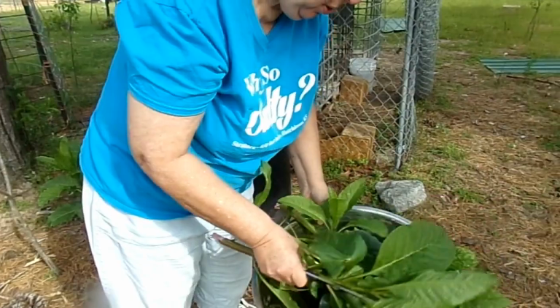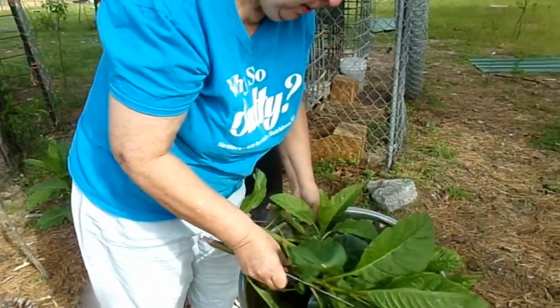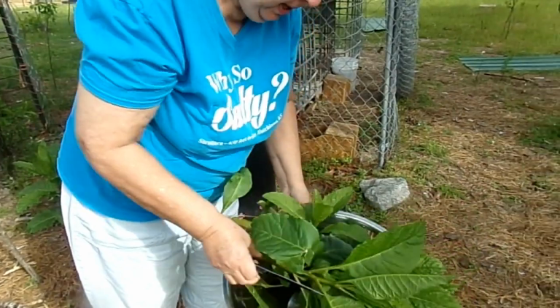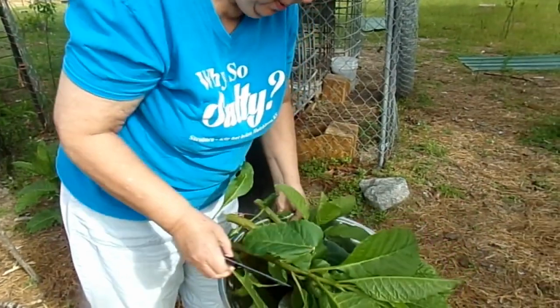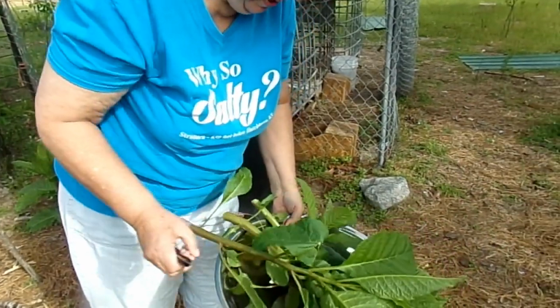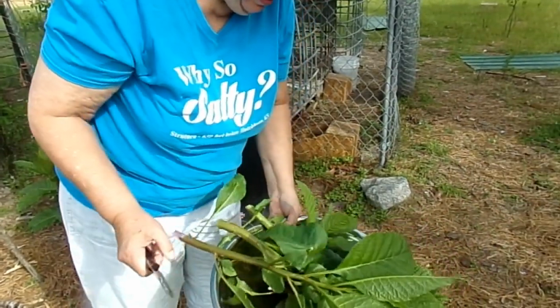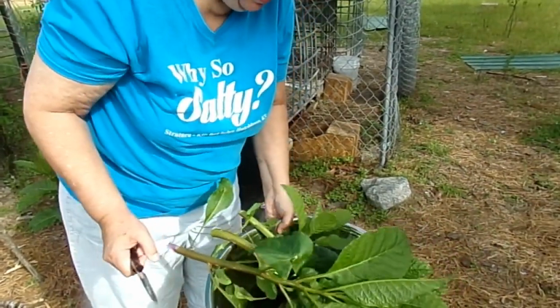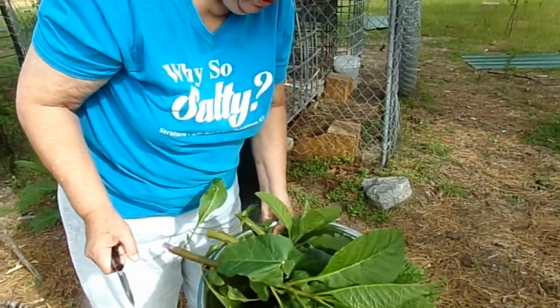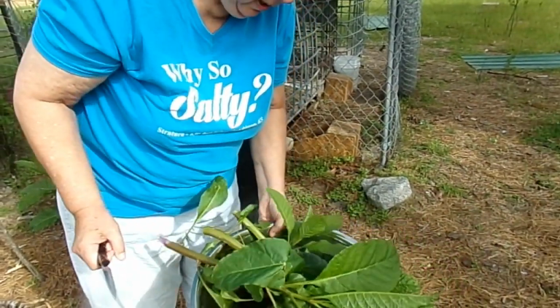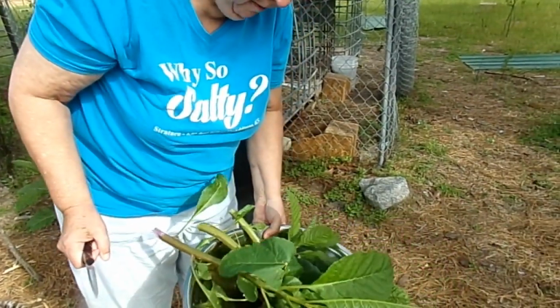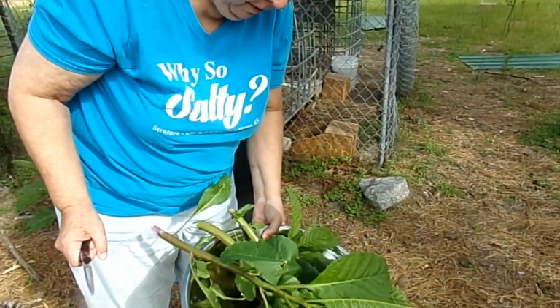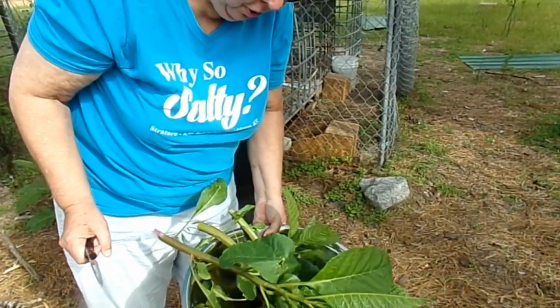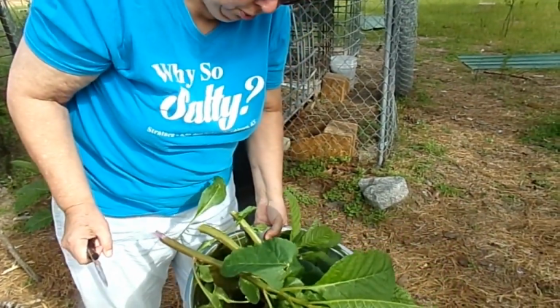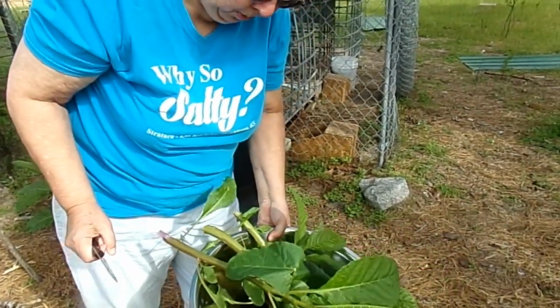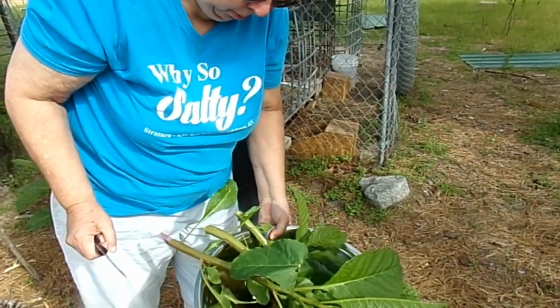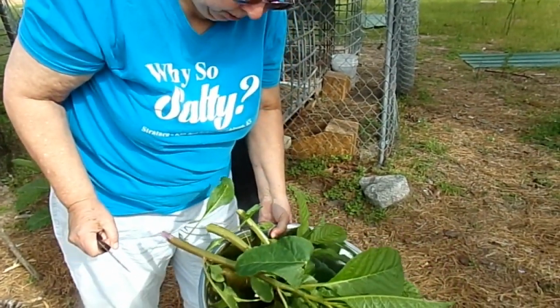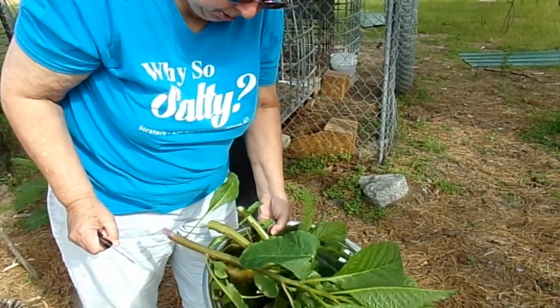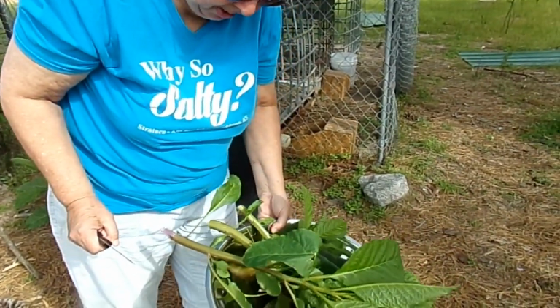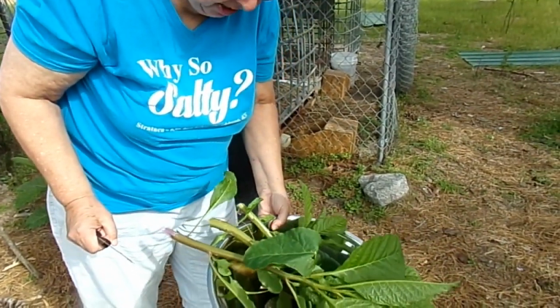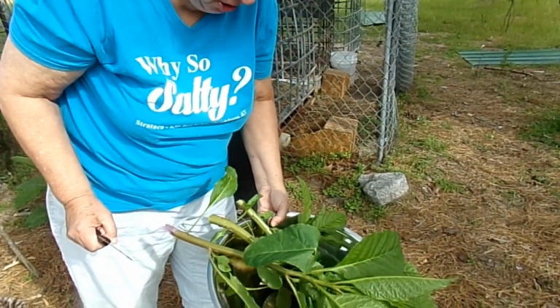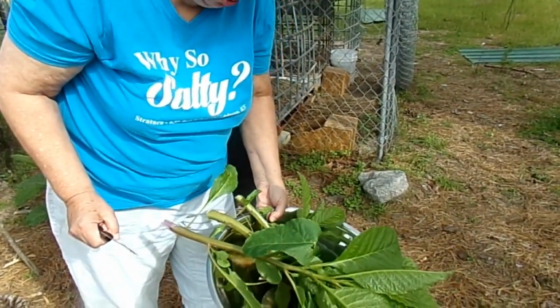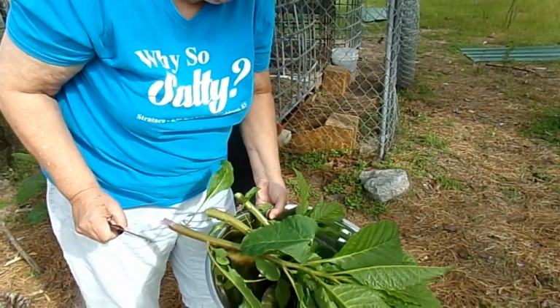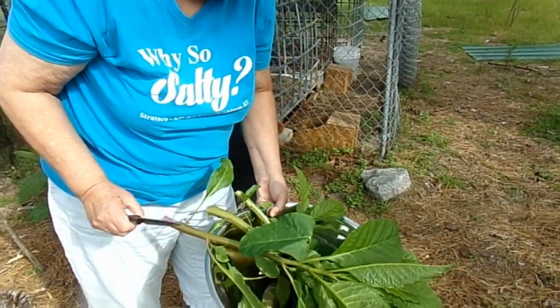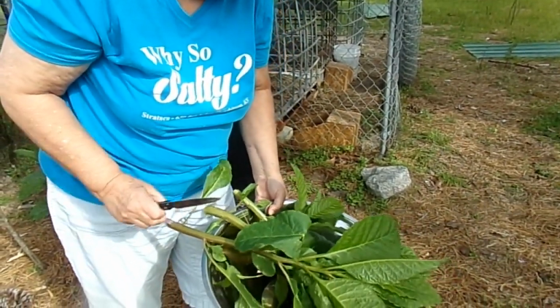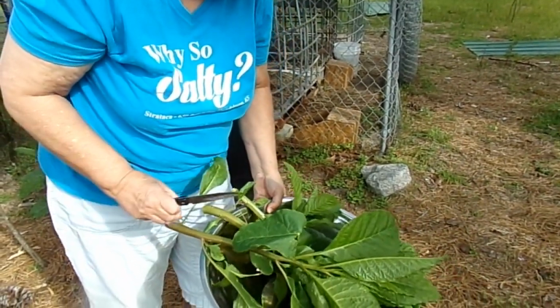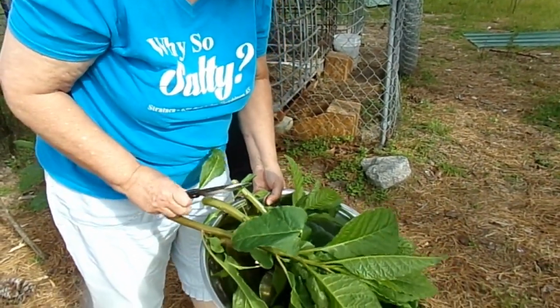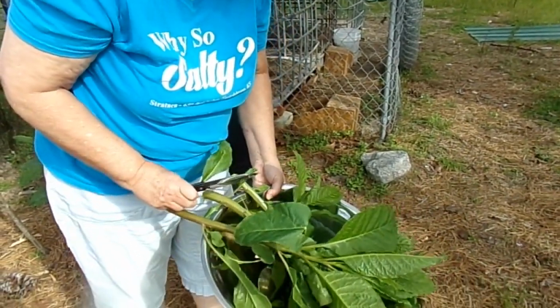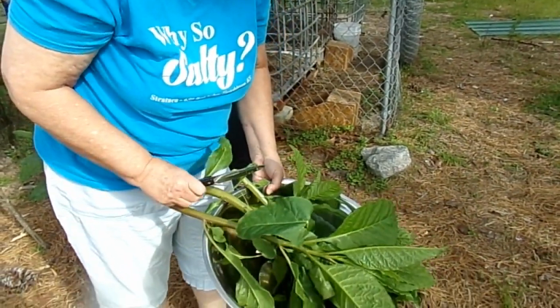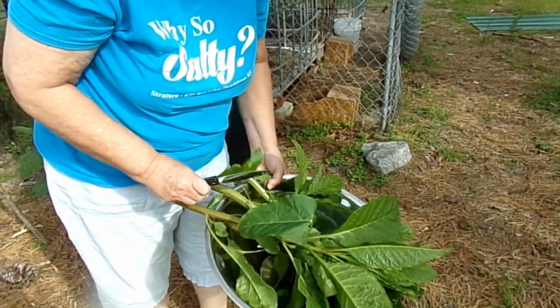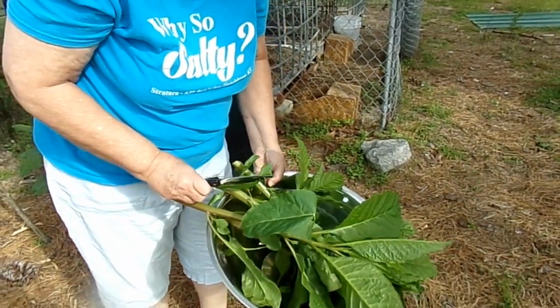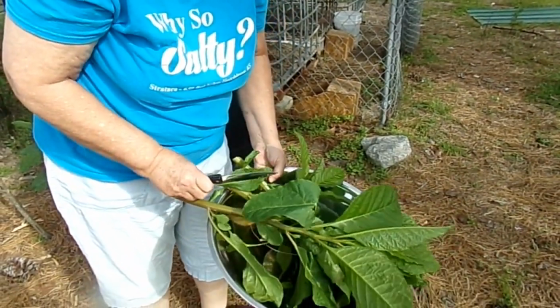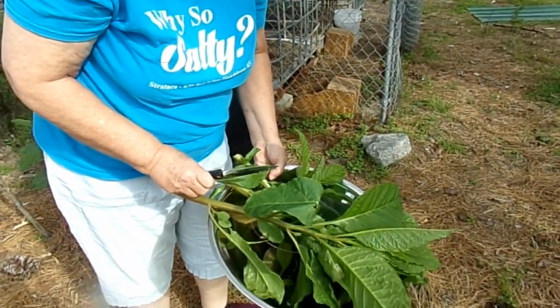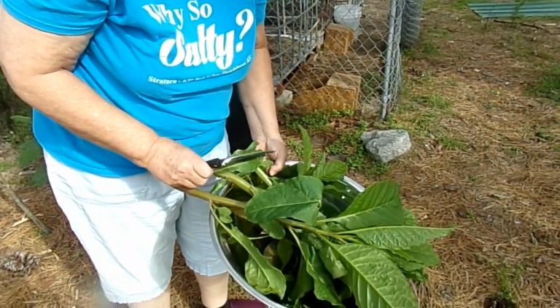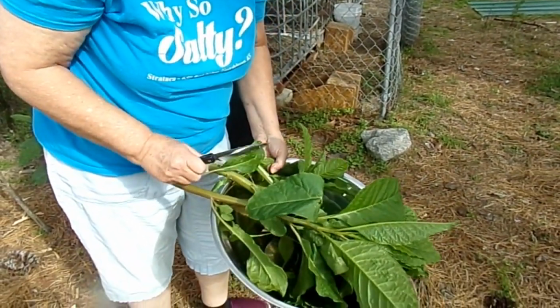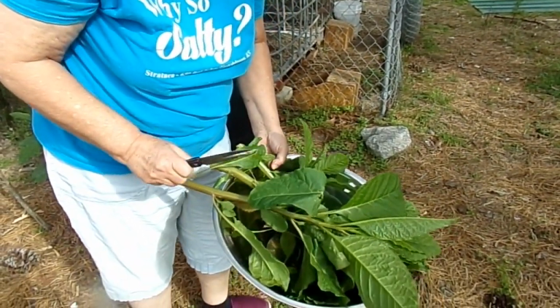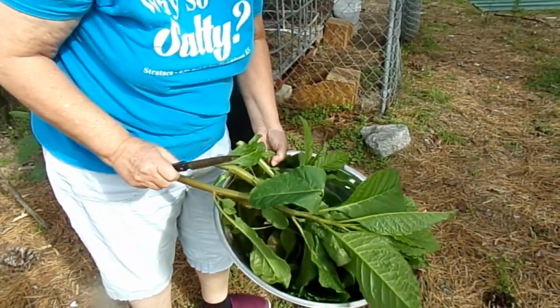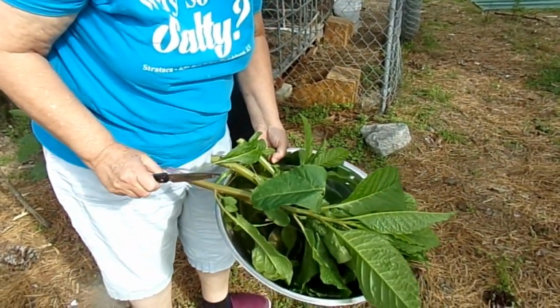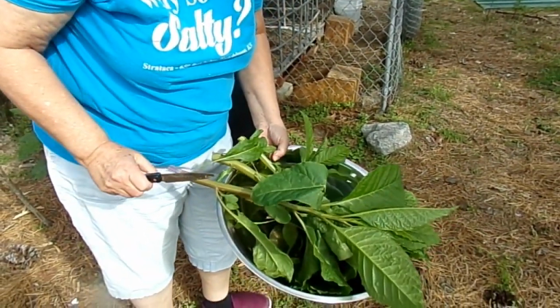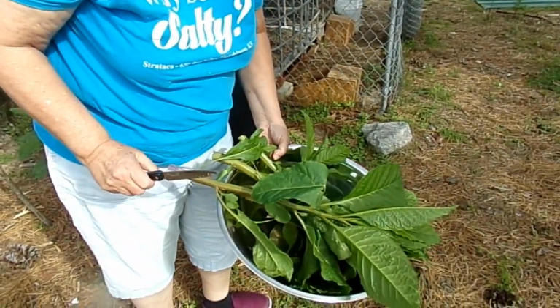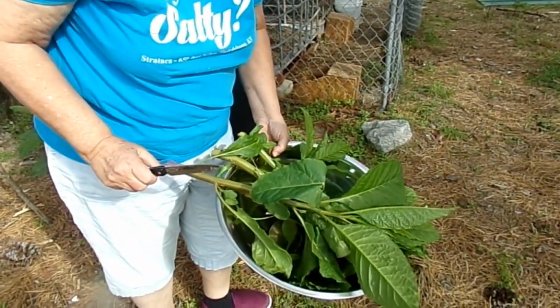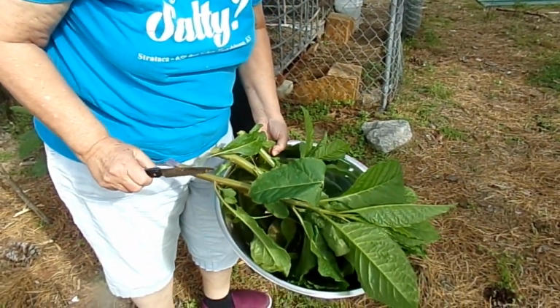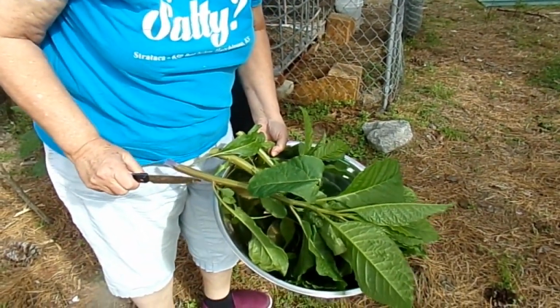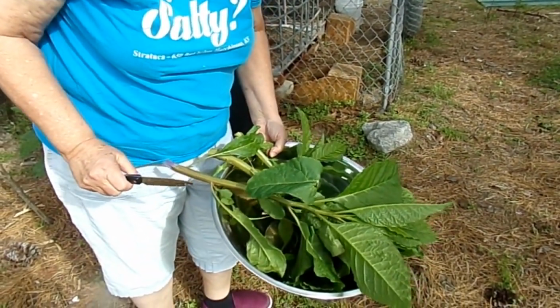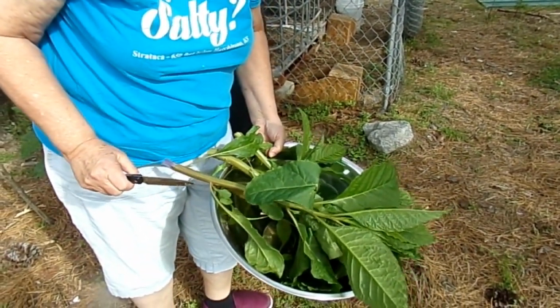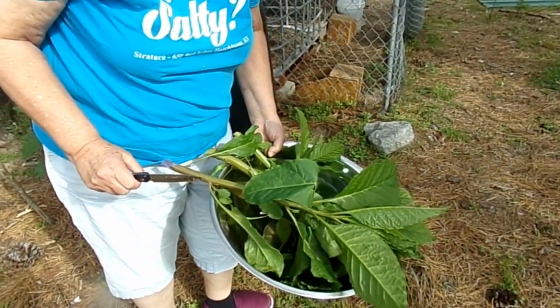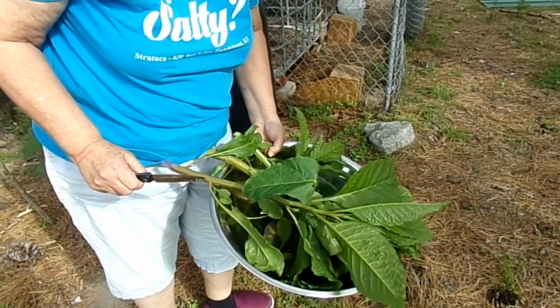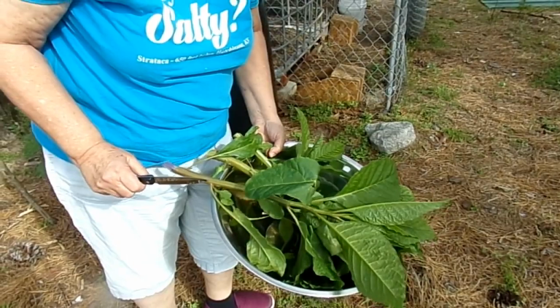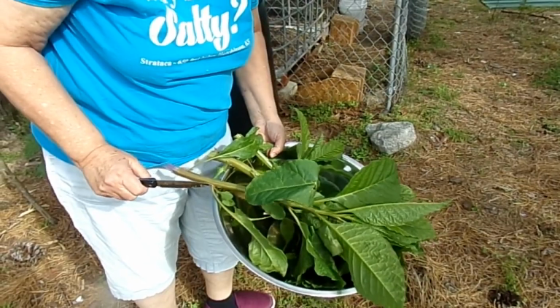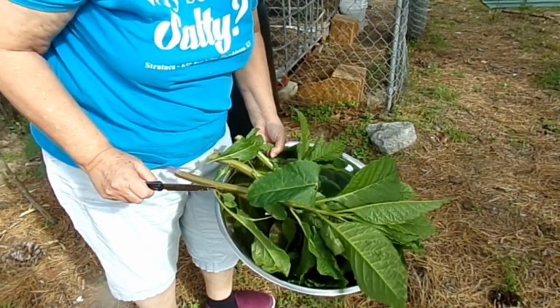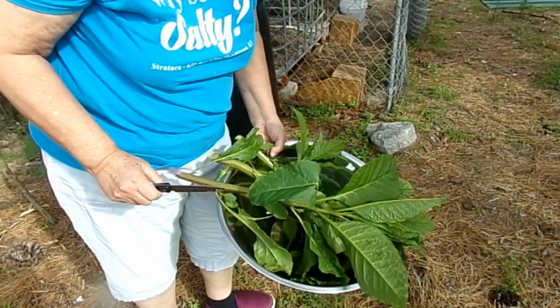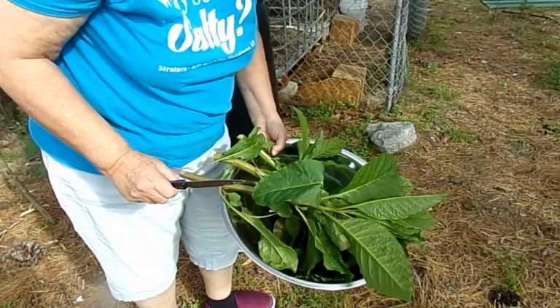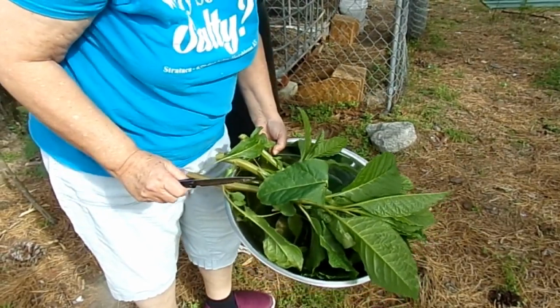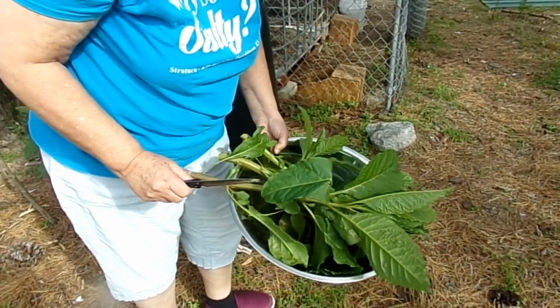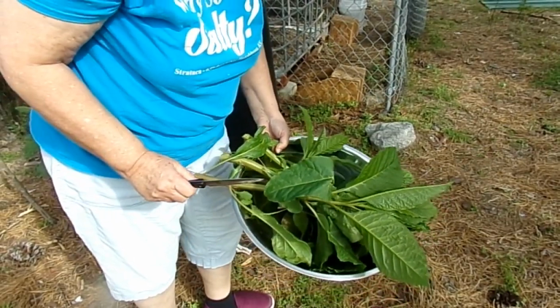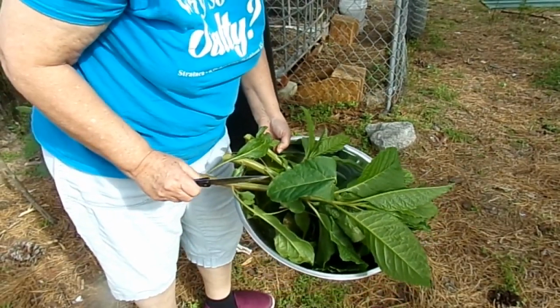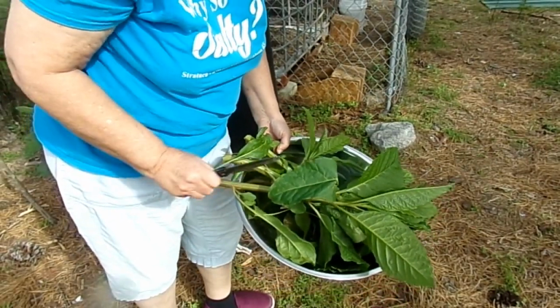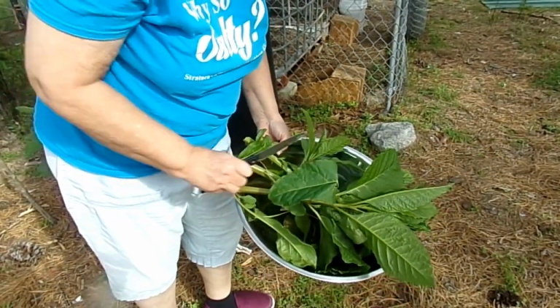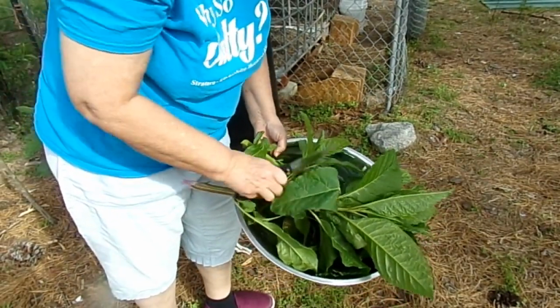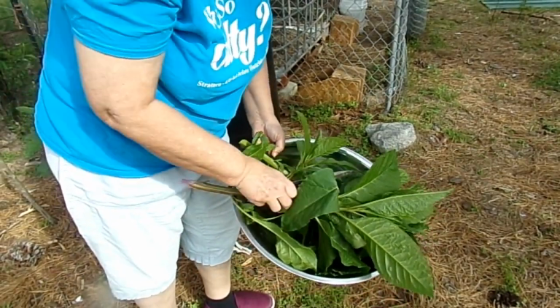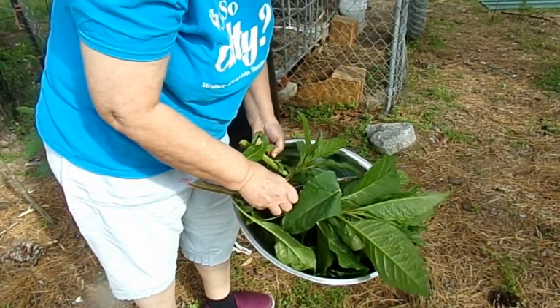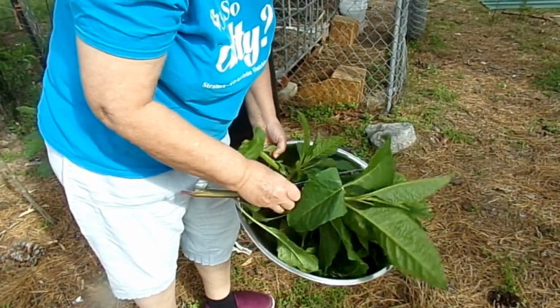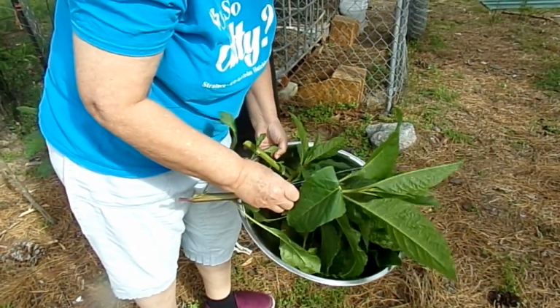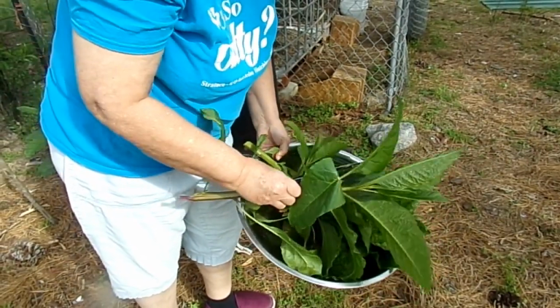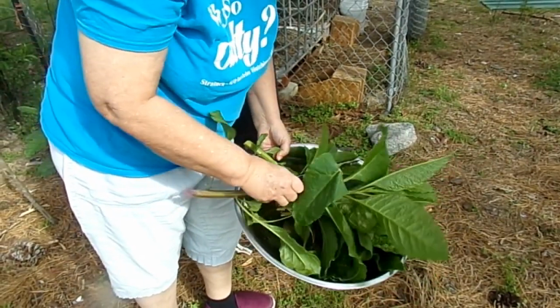So anyway, that's enough to do what we're going to do with, and we'll go back in the house and show you how to prep them.